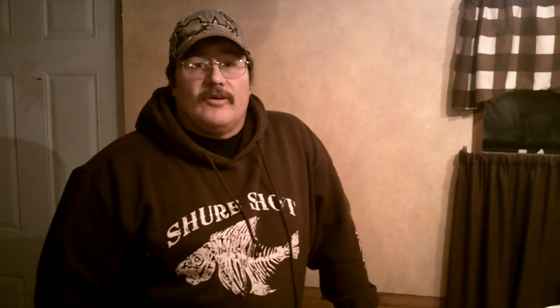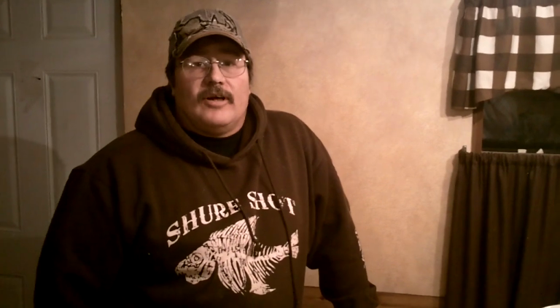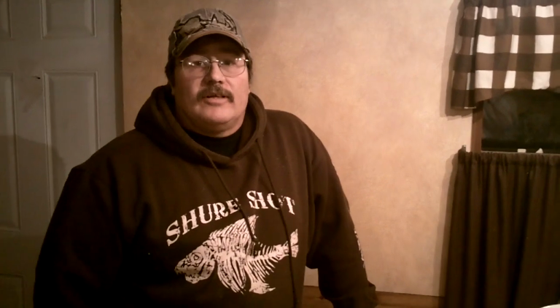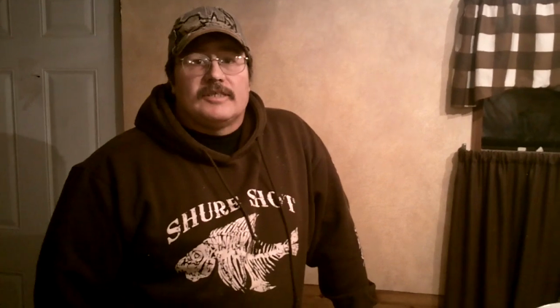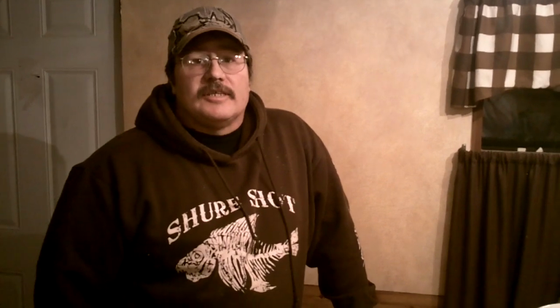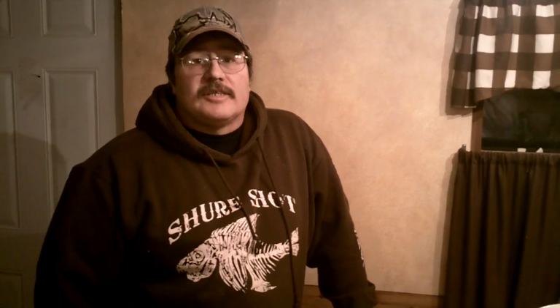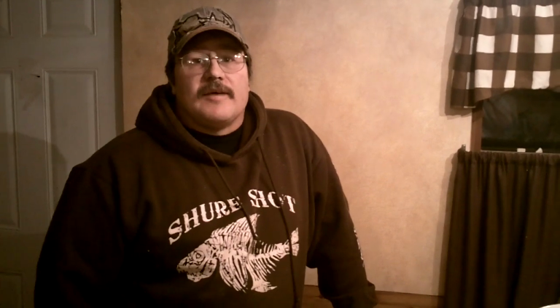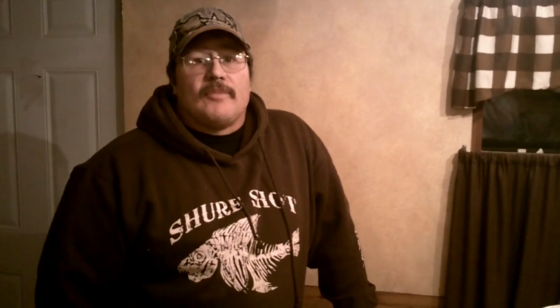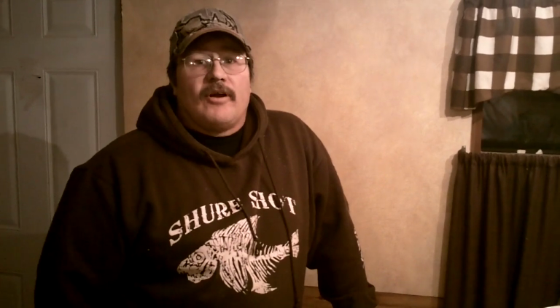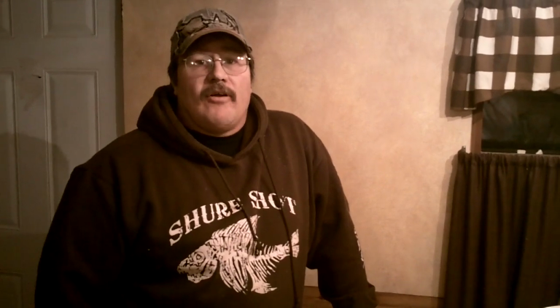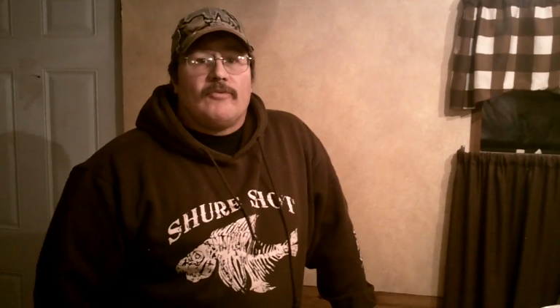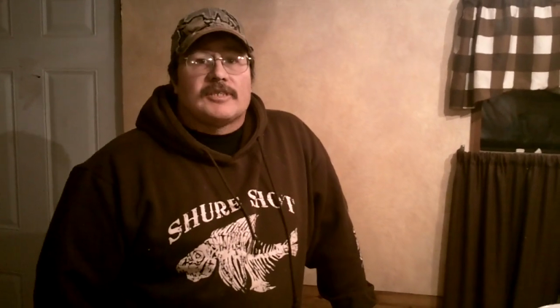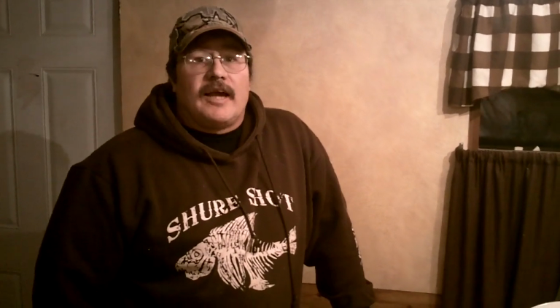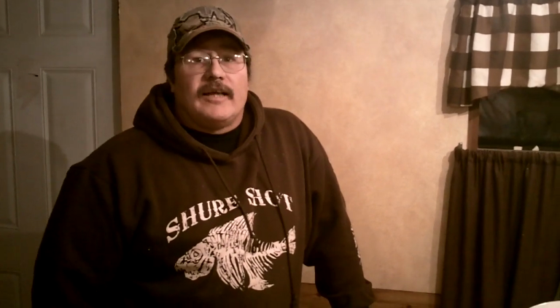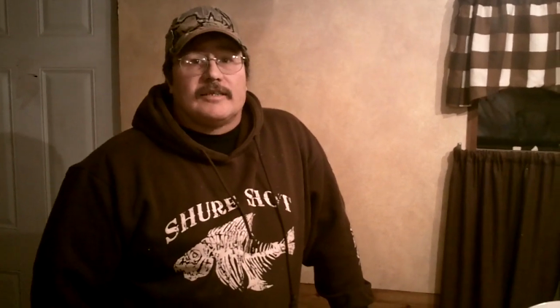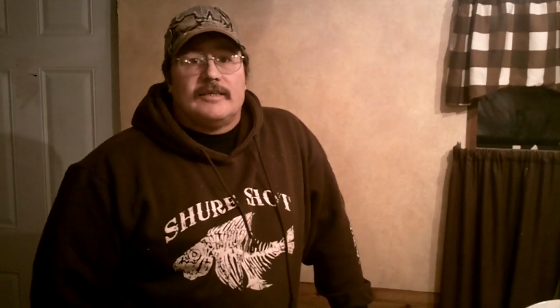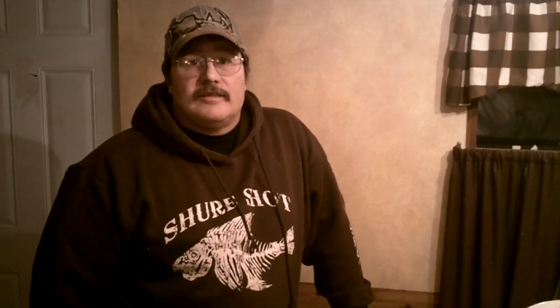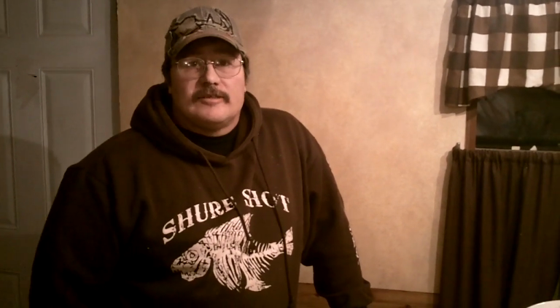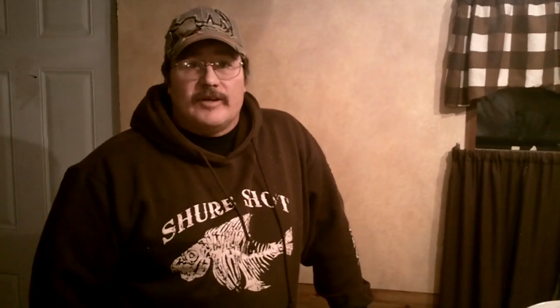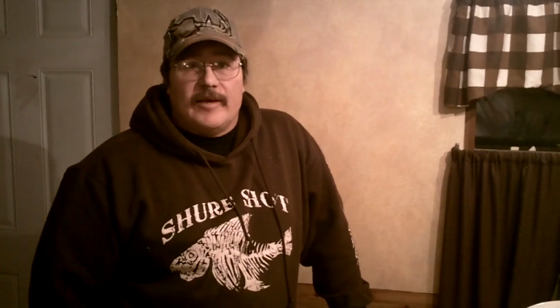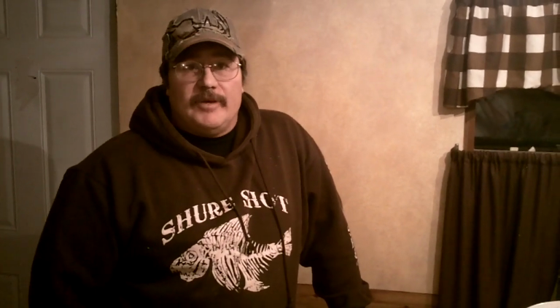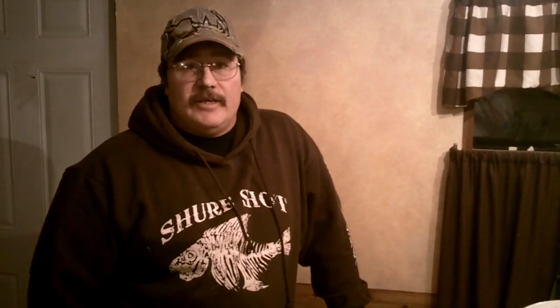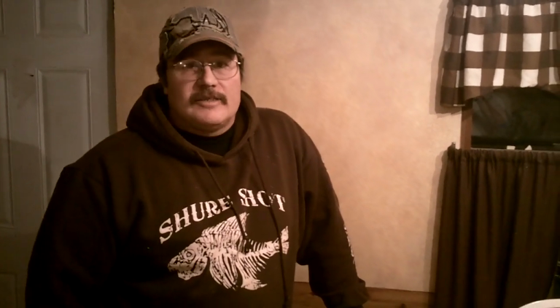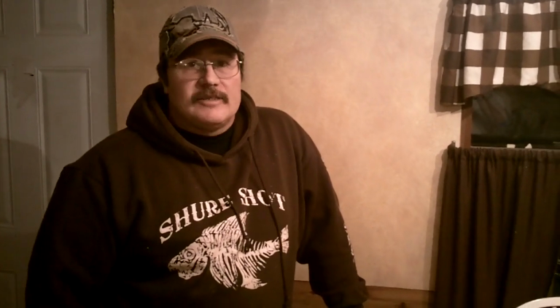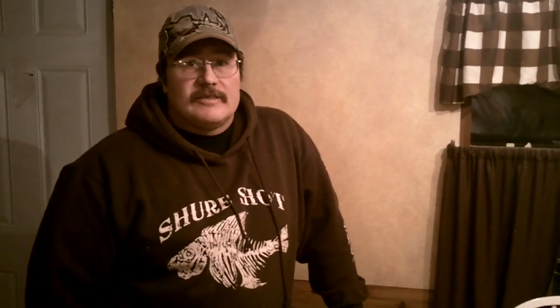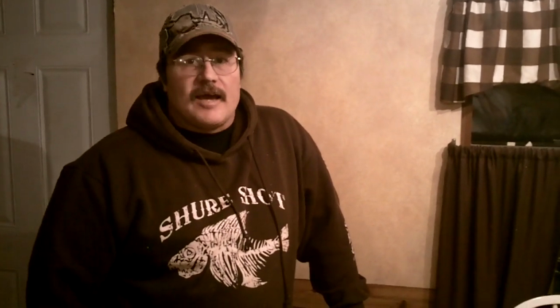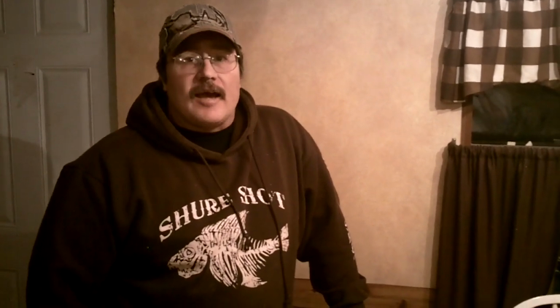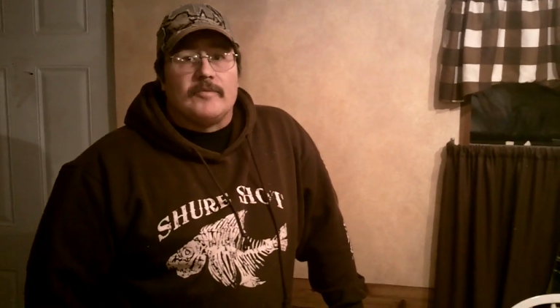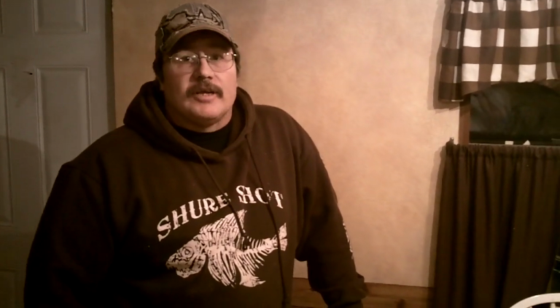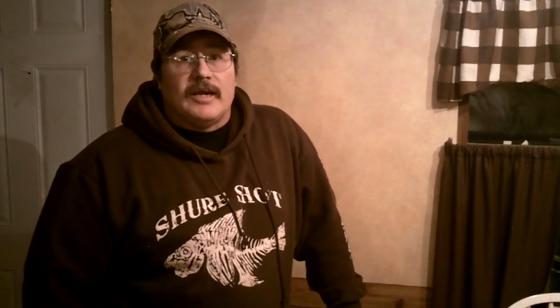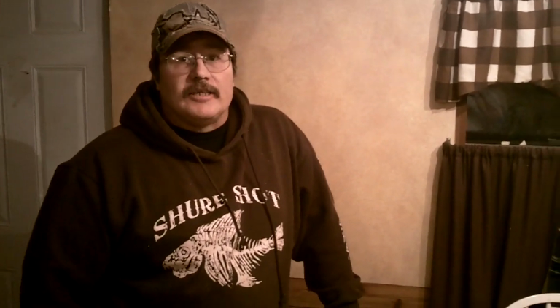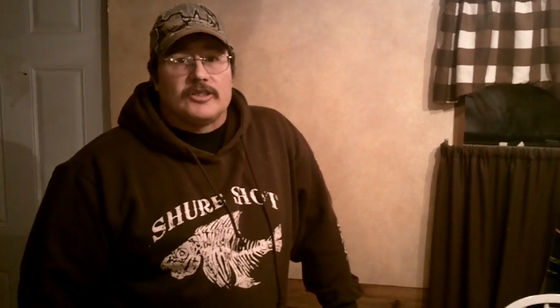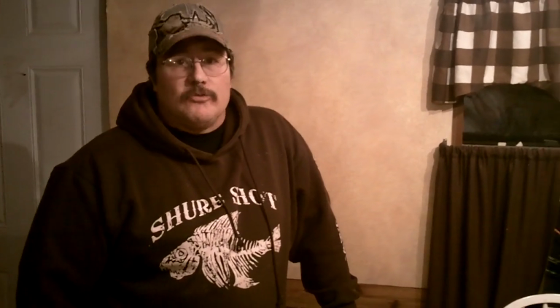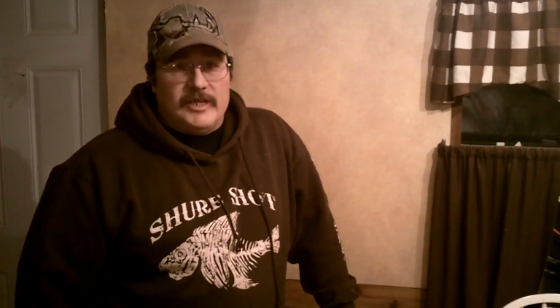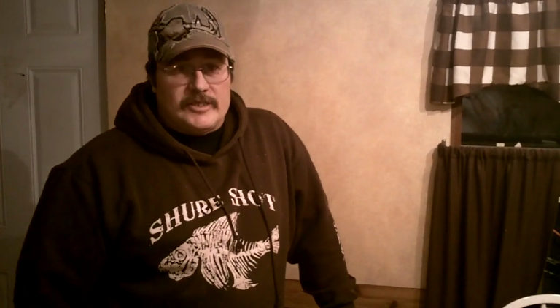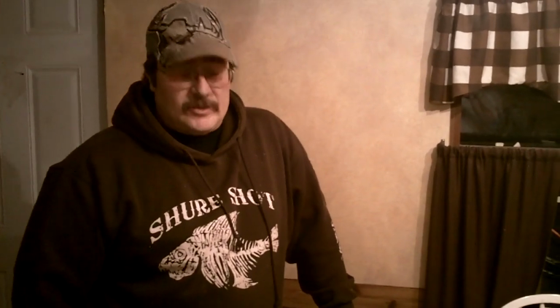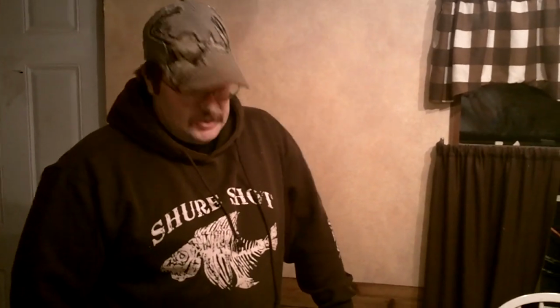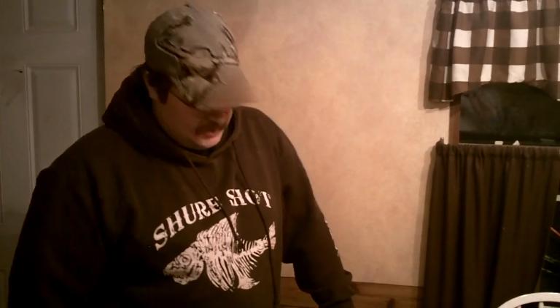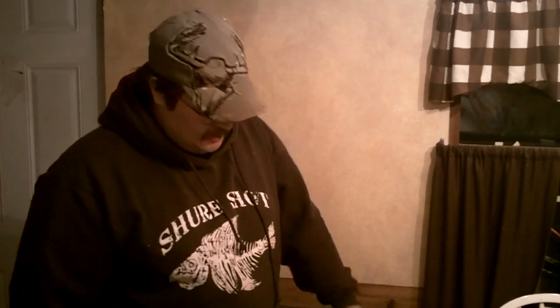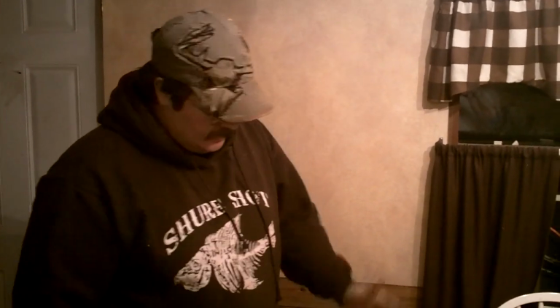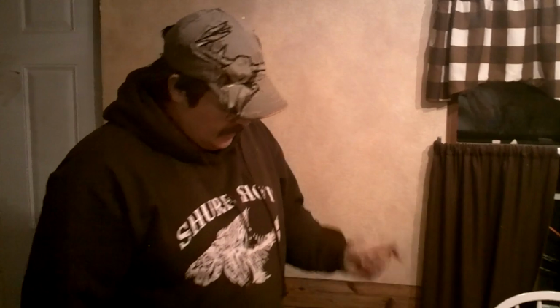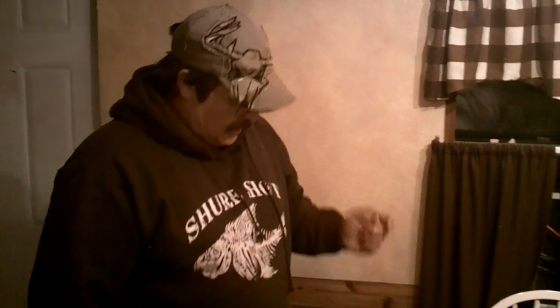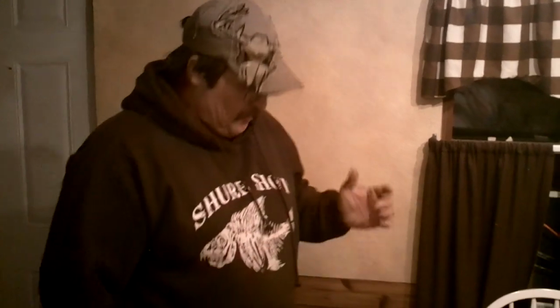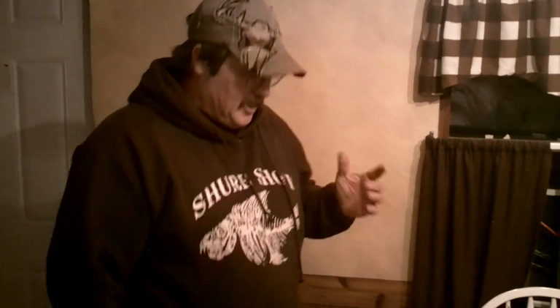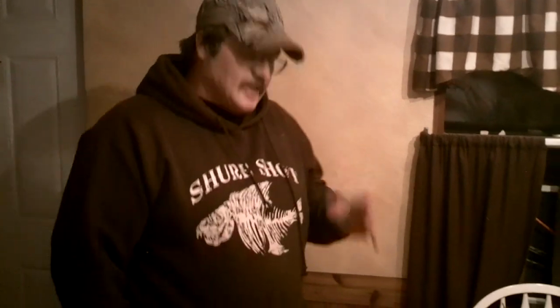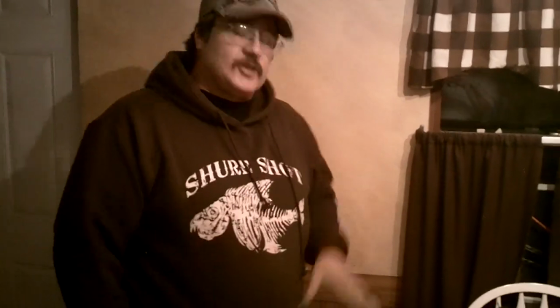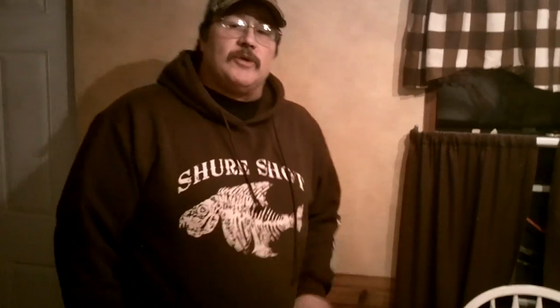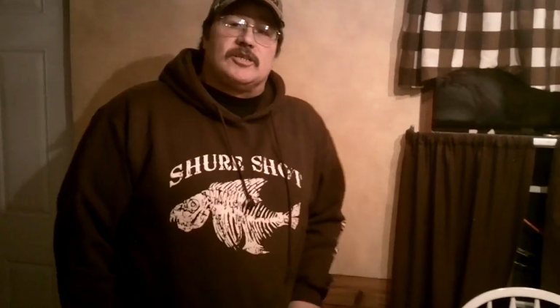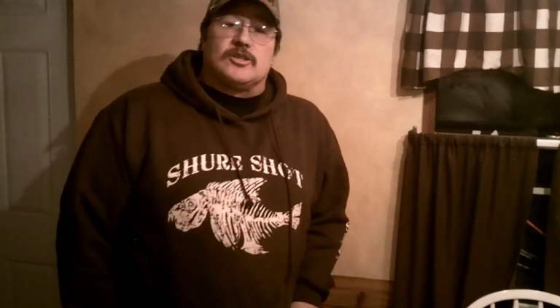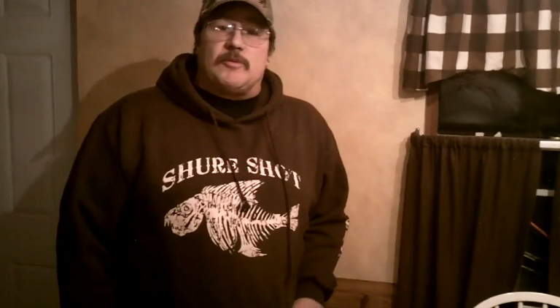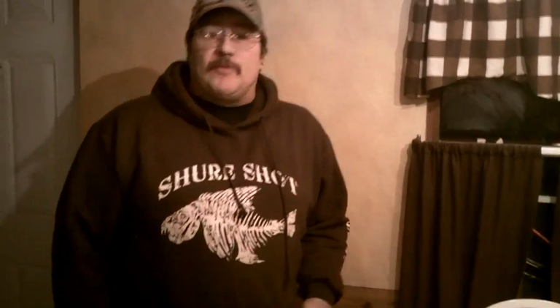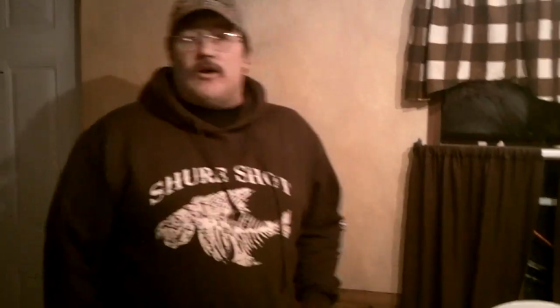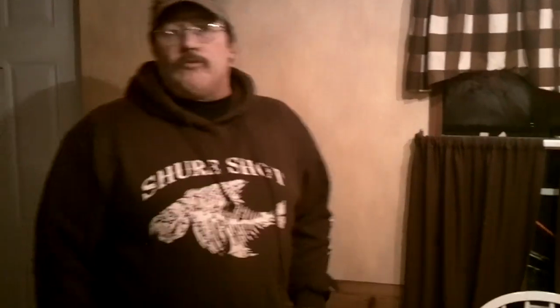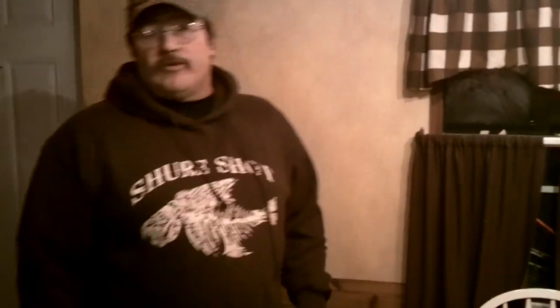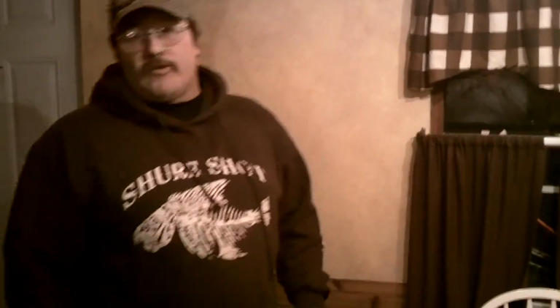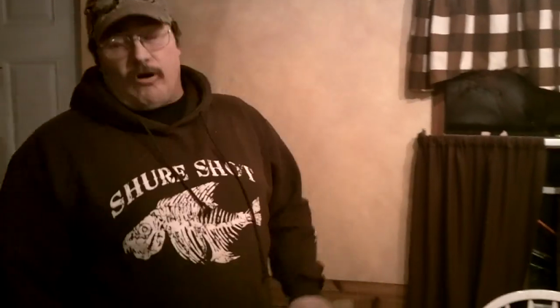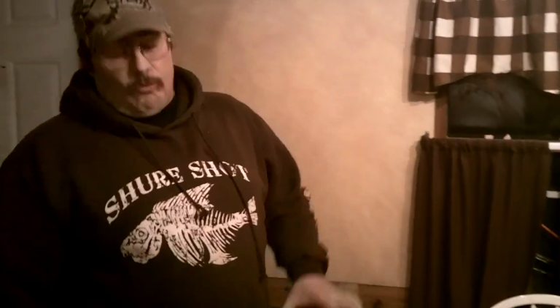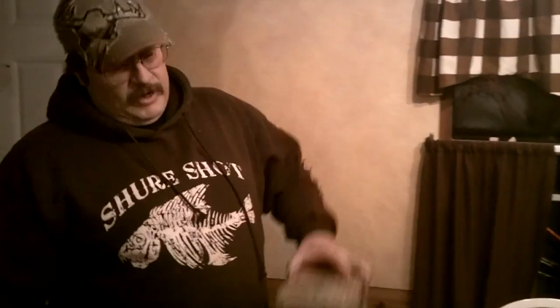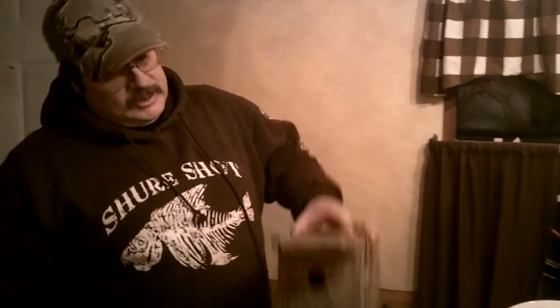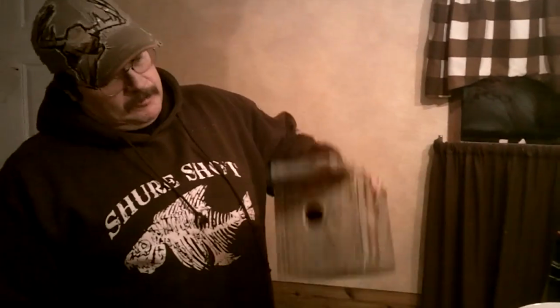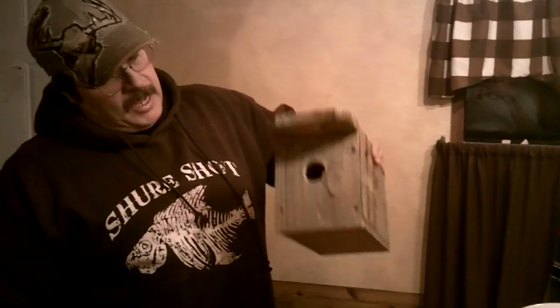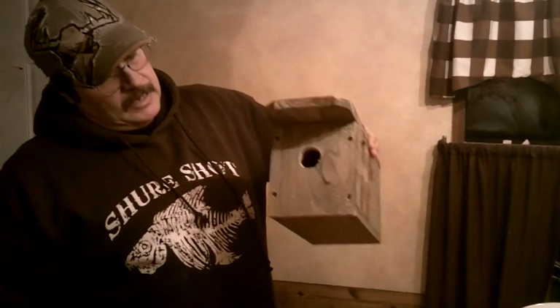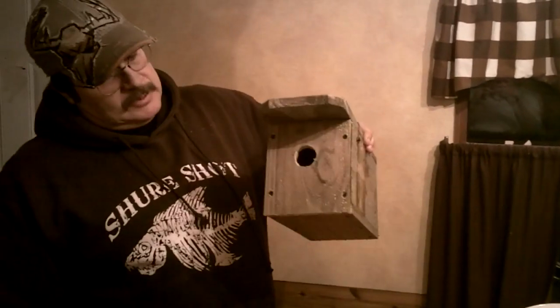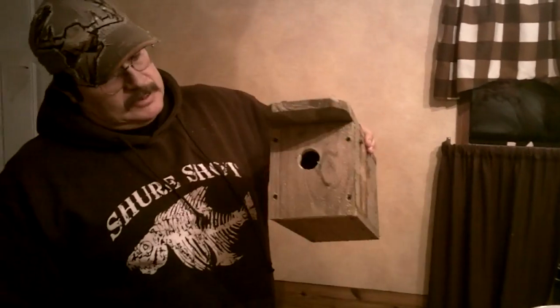It's December here in Wisconsin, so that means time to catch the weasels. How we catch the weasels, we put out what we call weasel boxes.